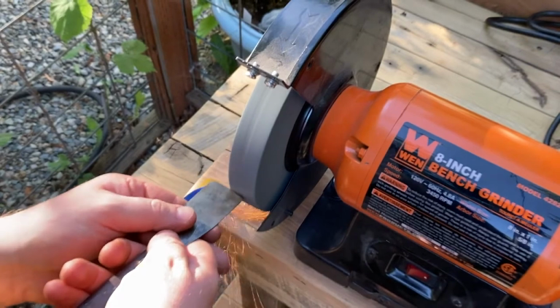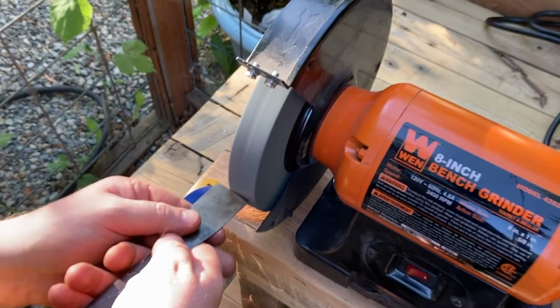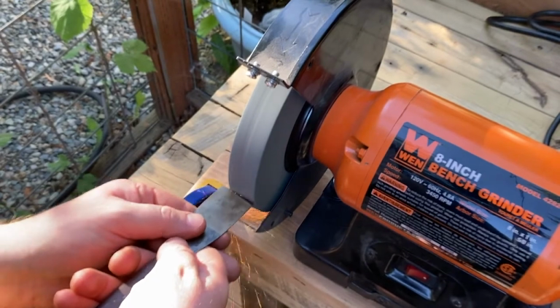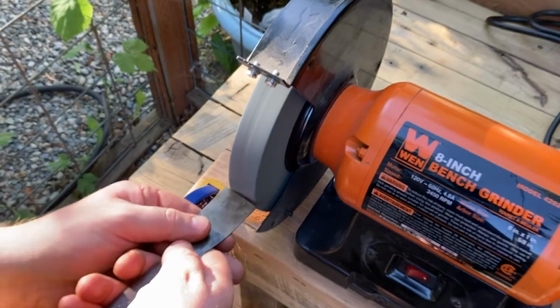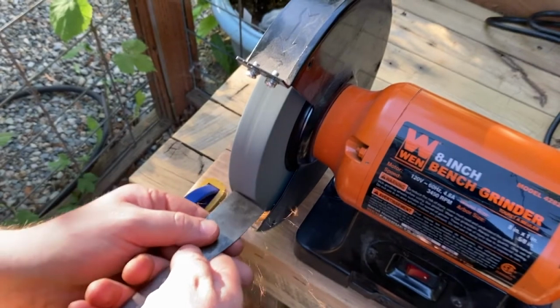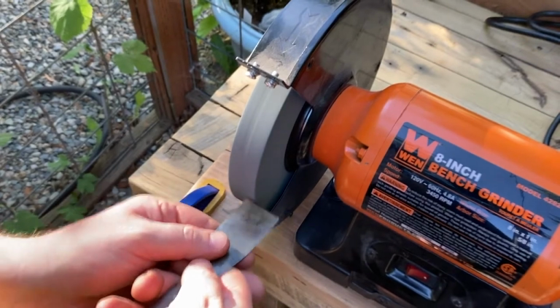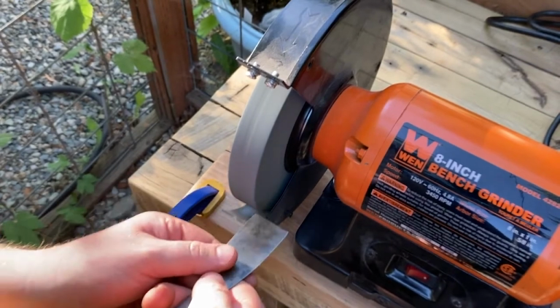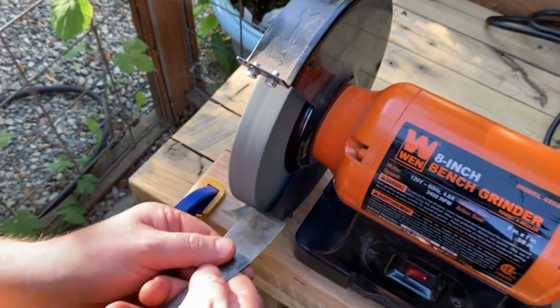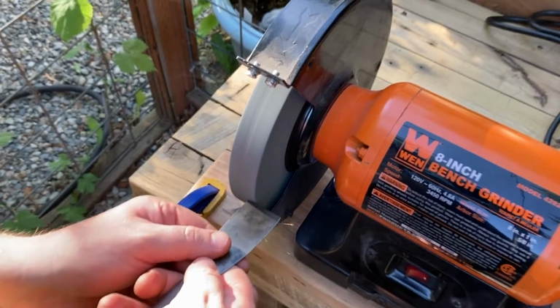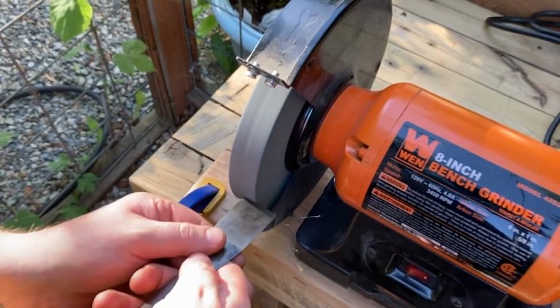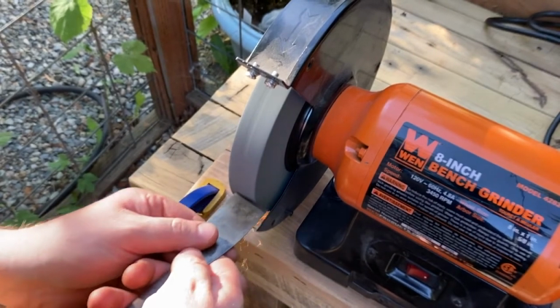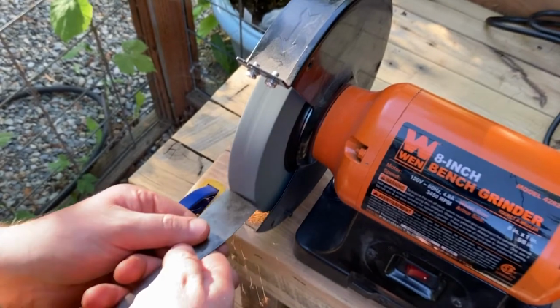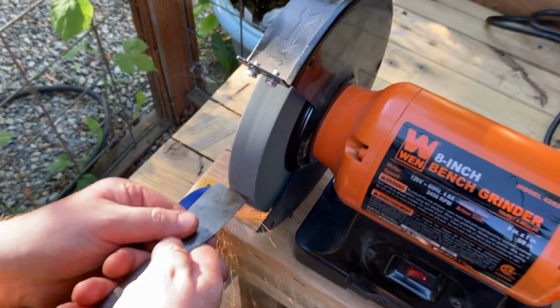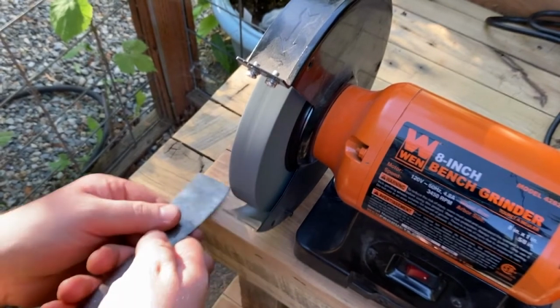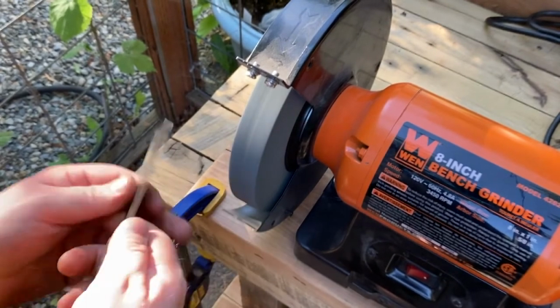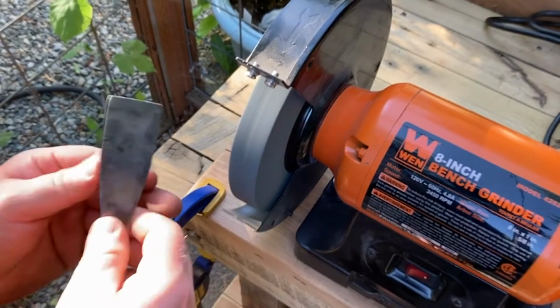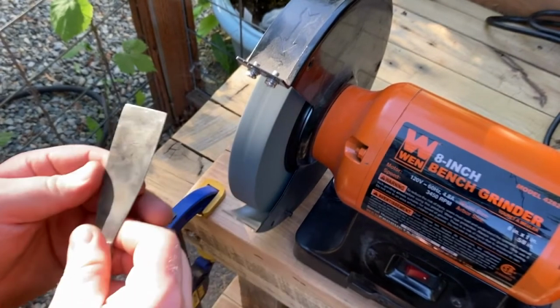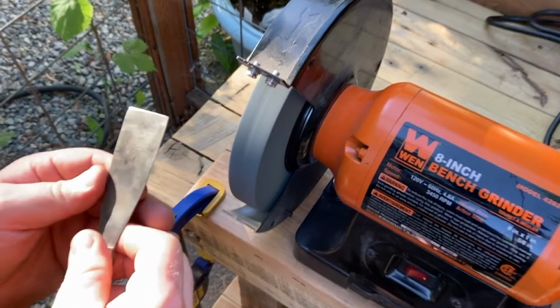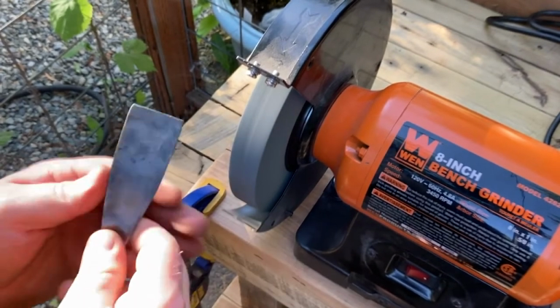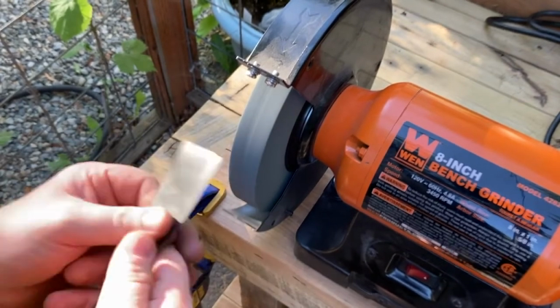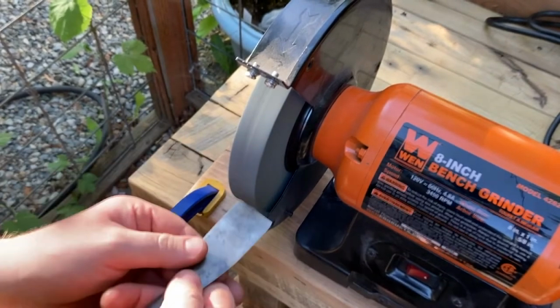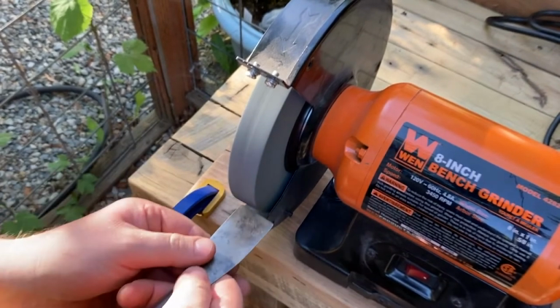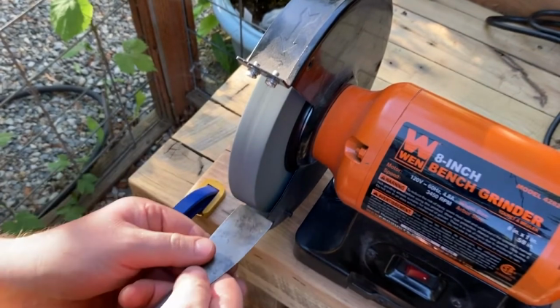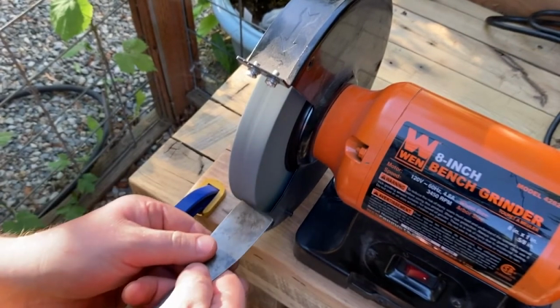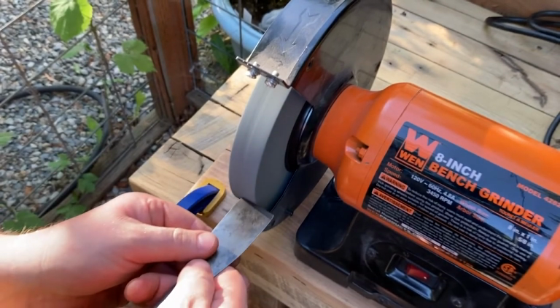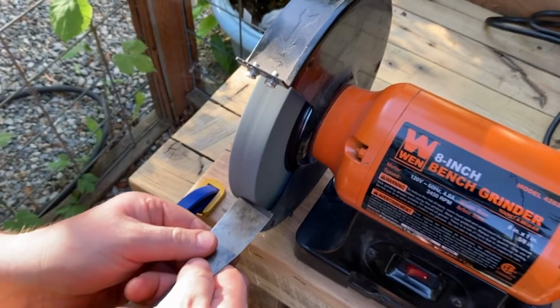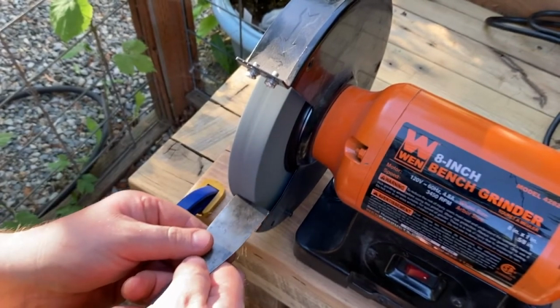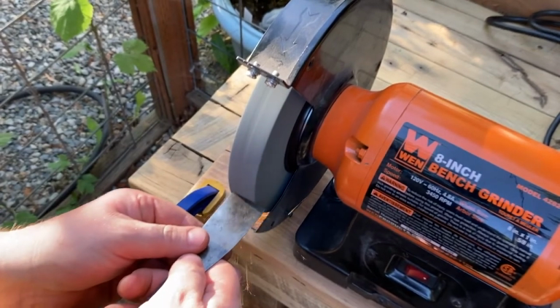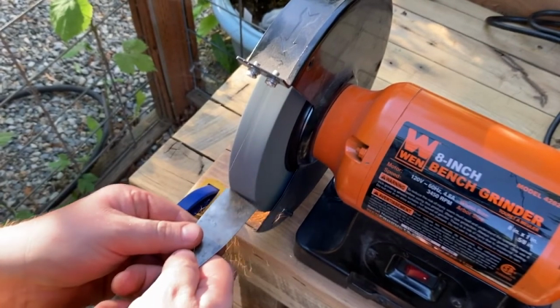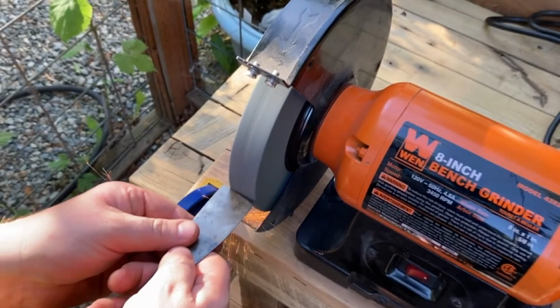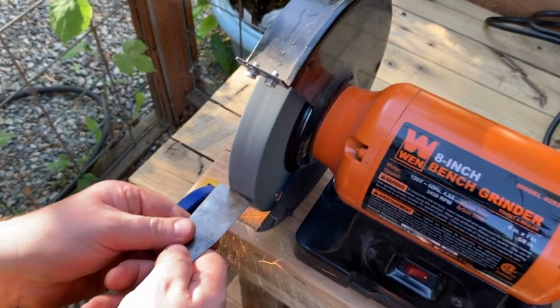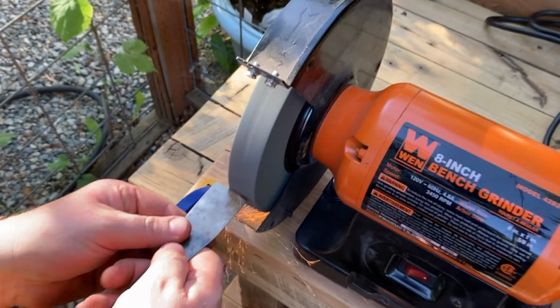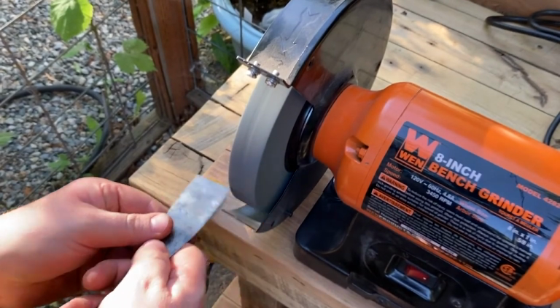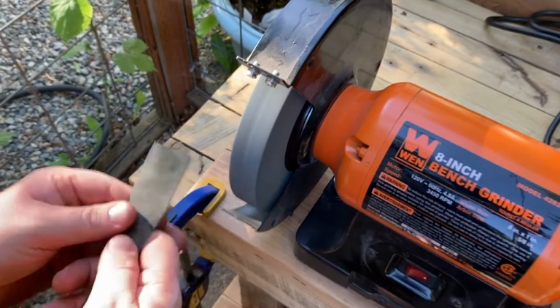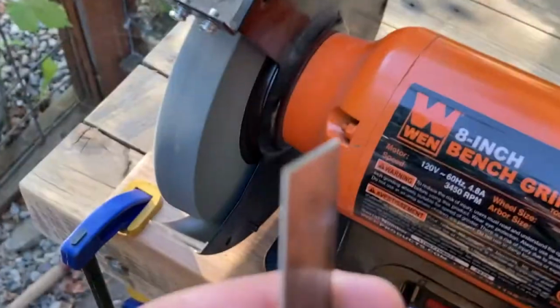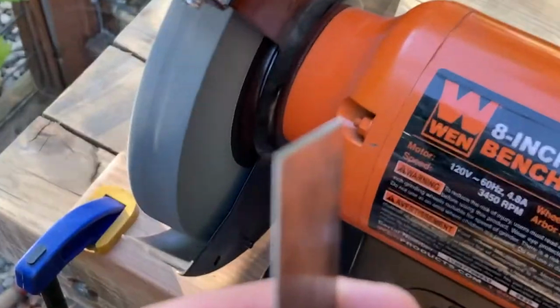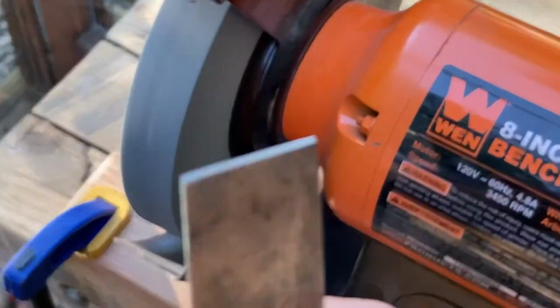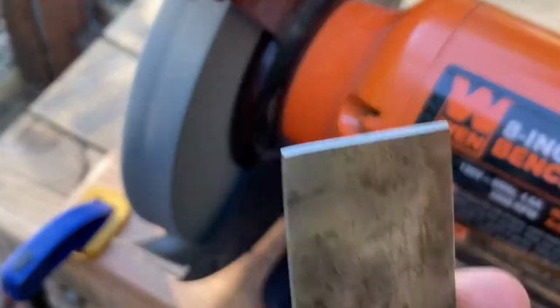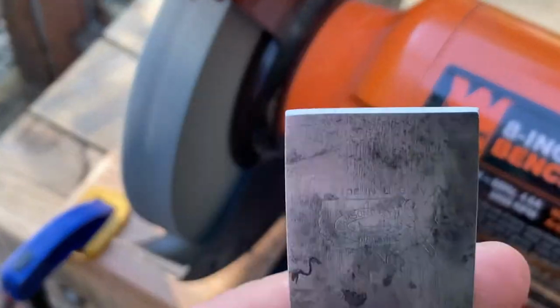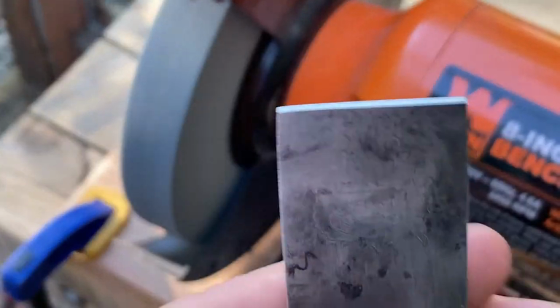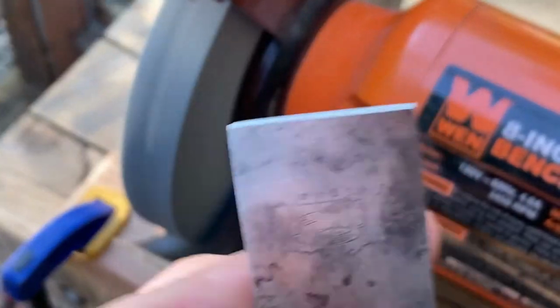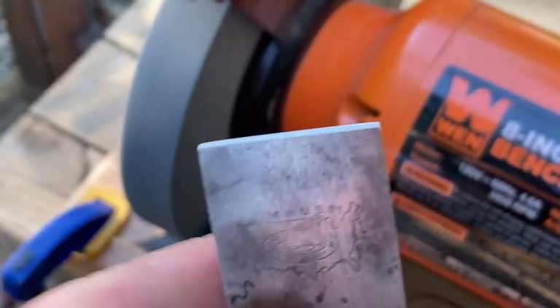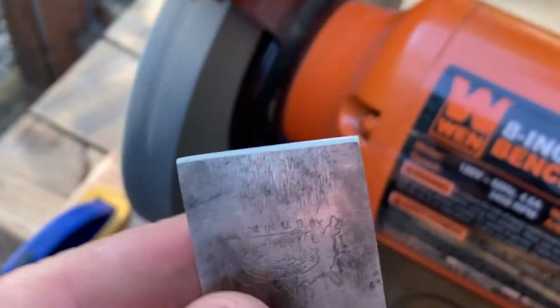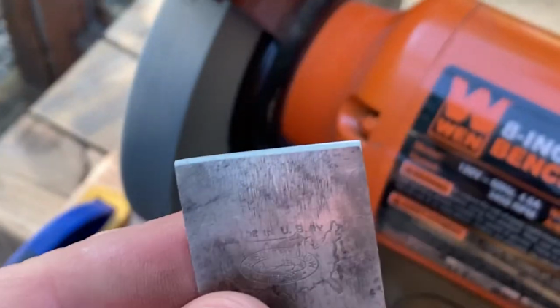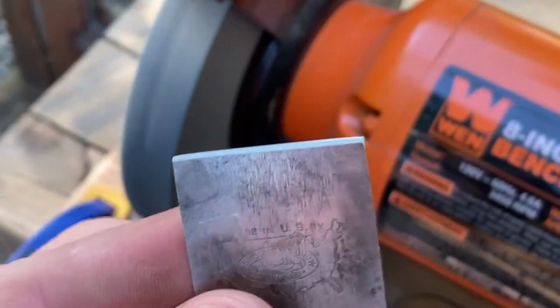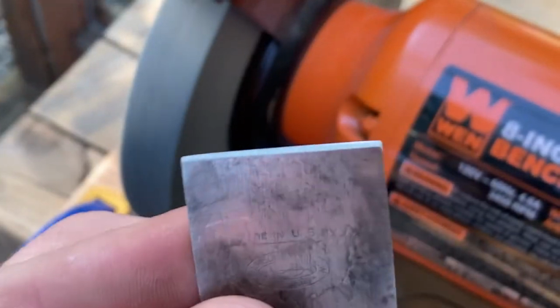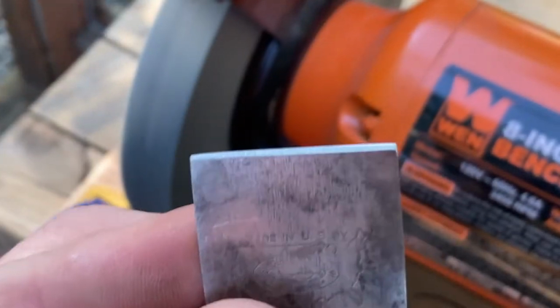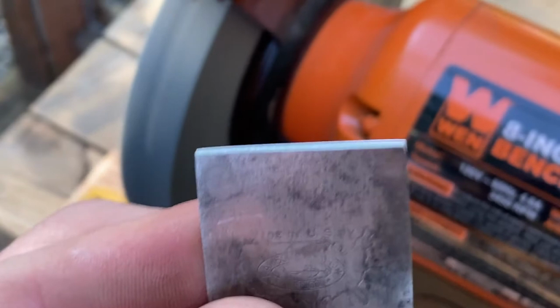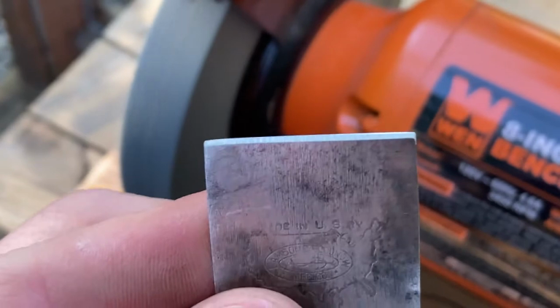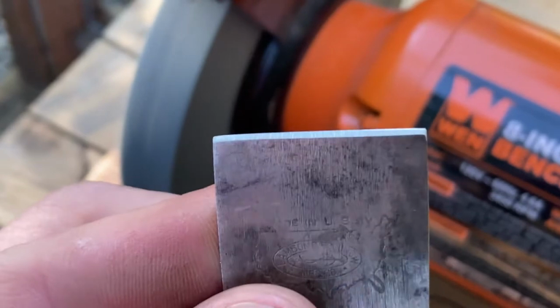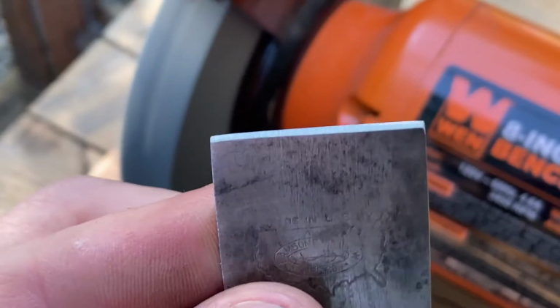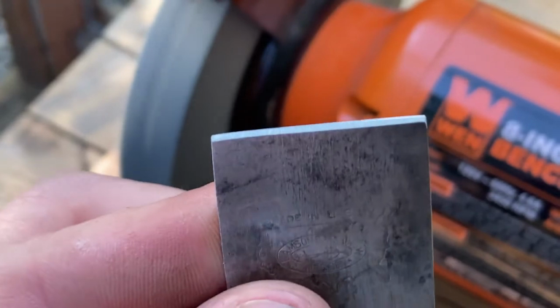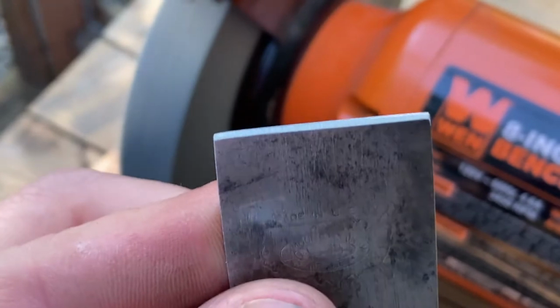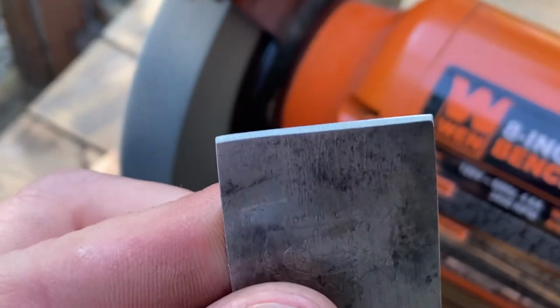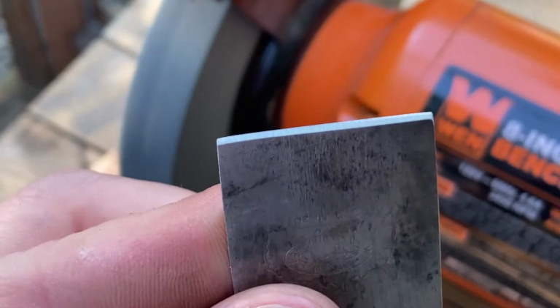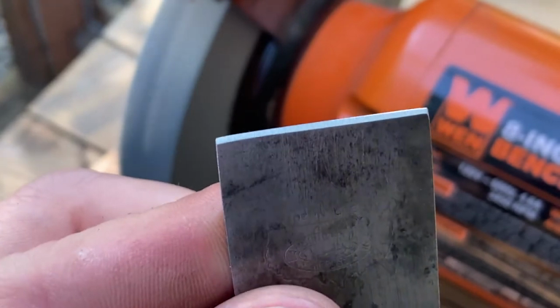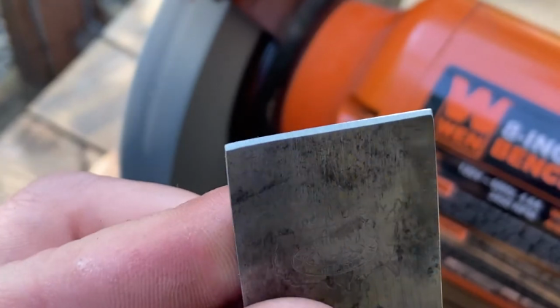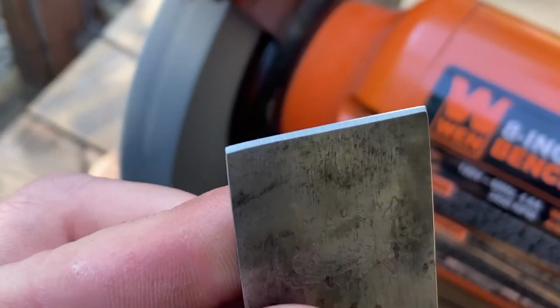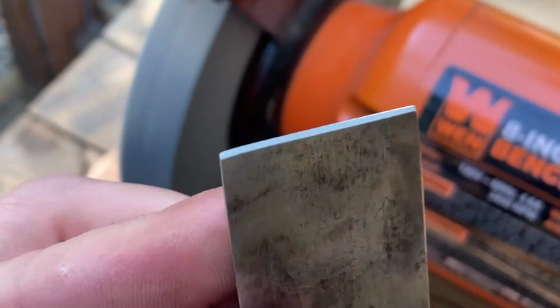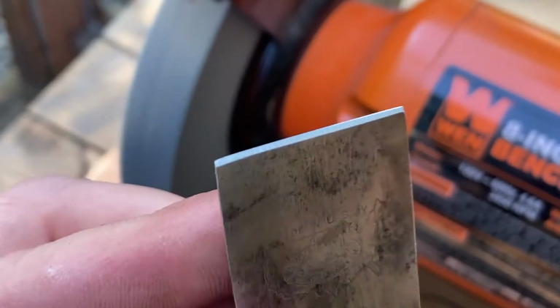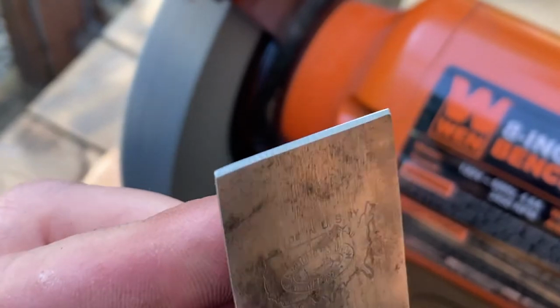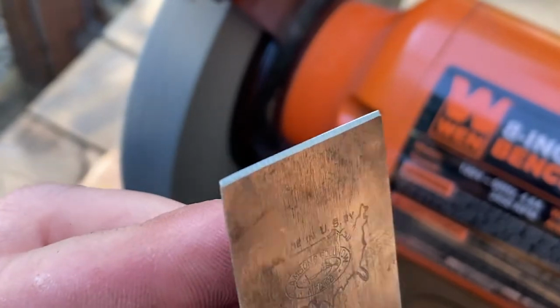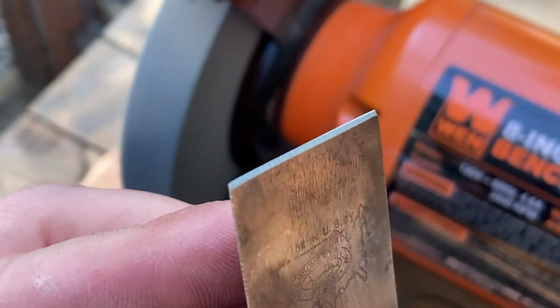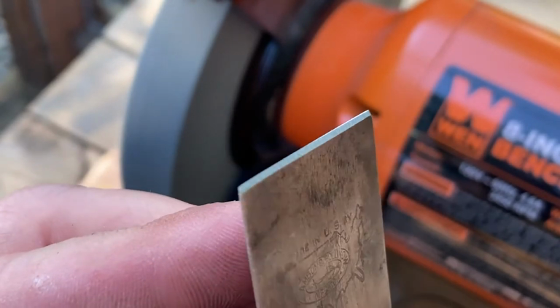Then I took it to the grinding wheel and just flattened it out and put a little bit of an edge in there. I don't need it to be too sharp.